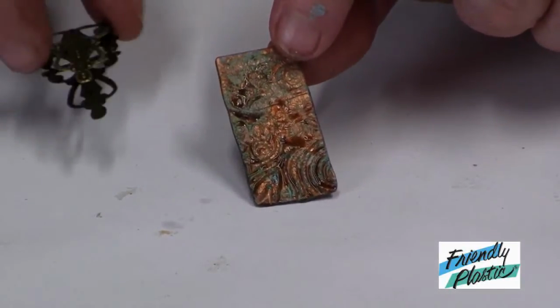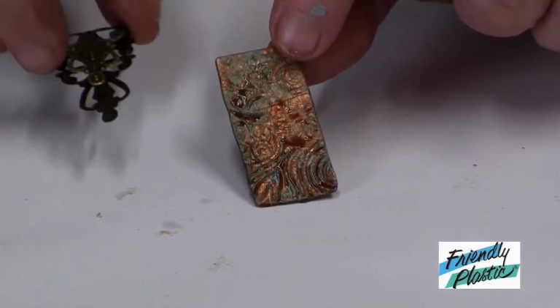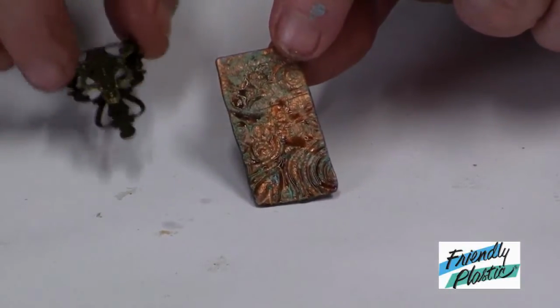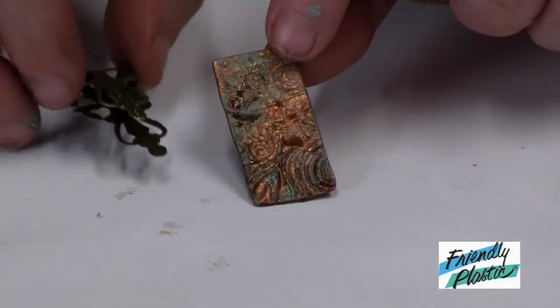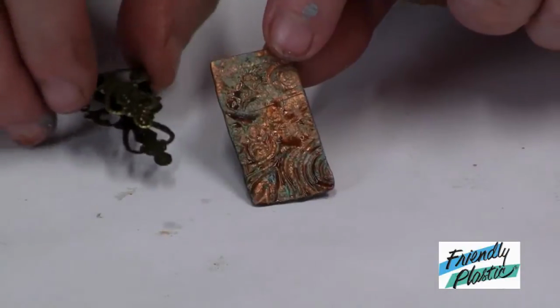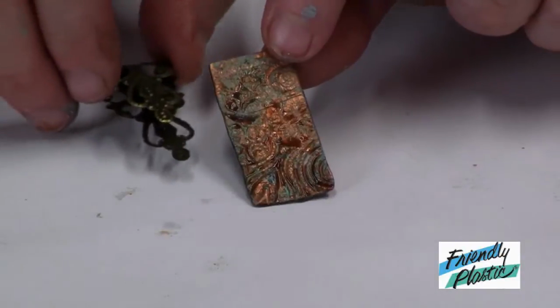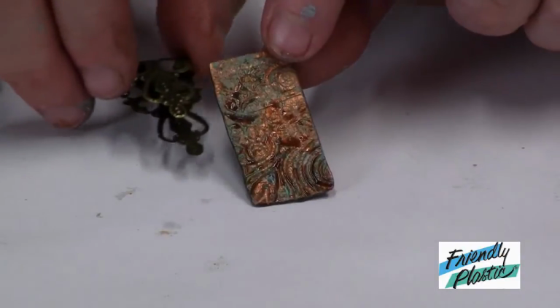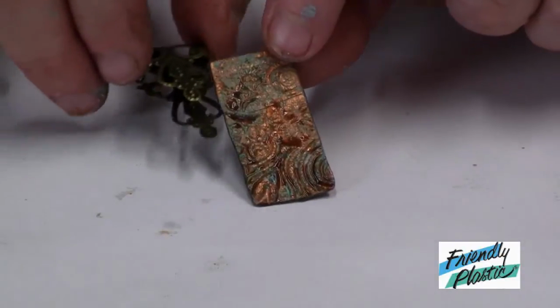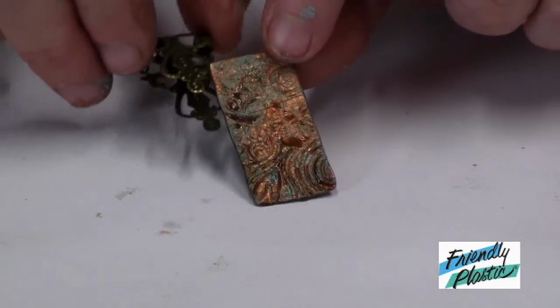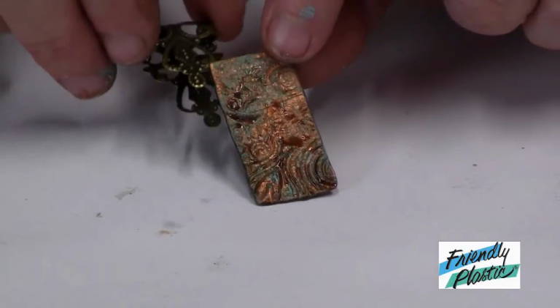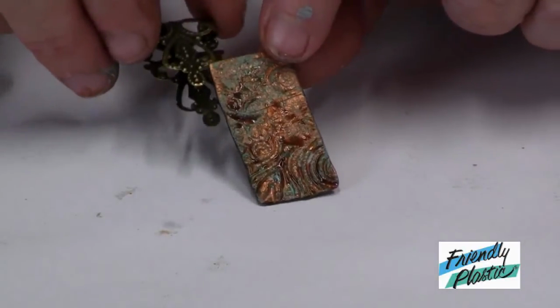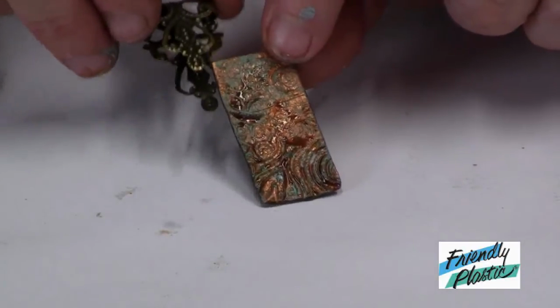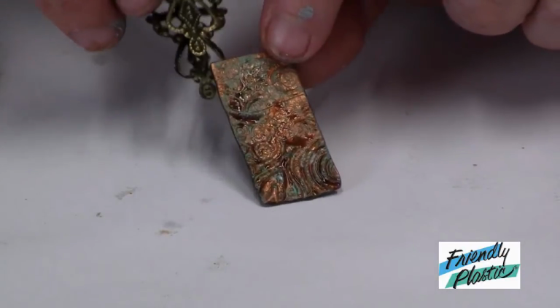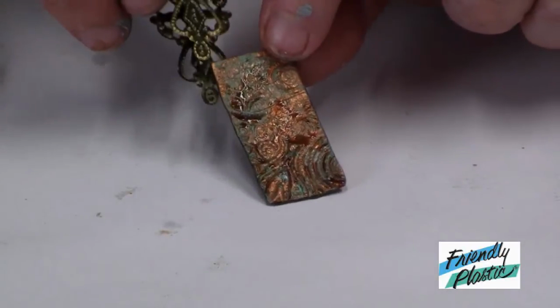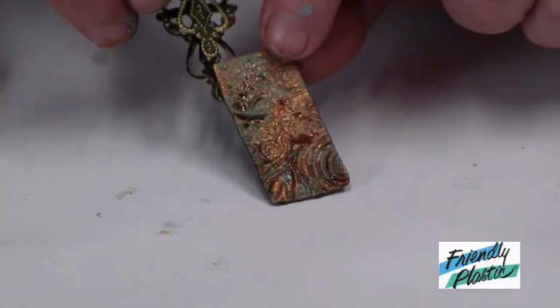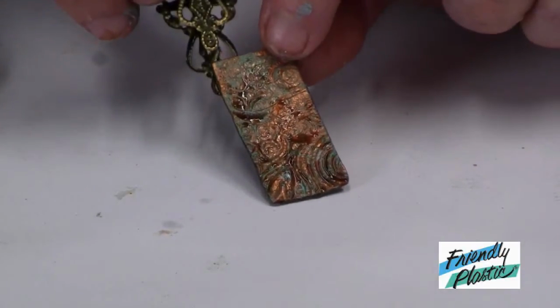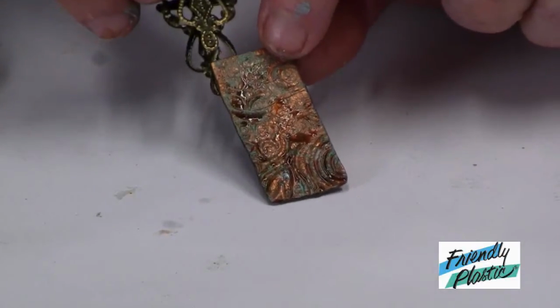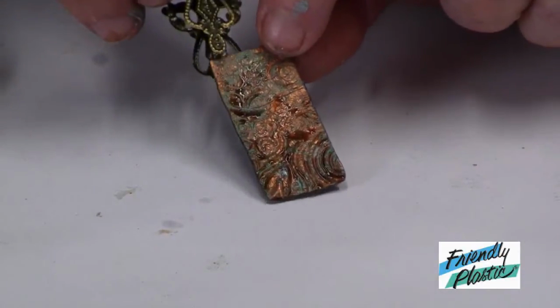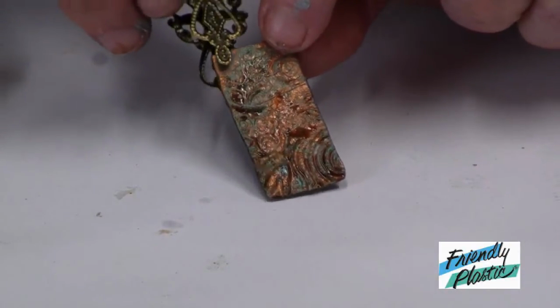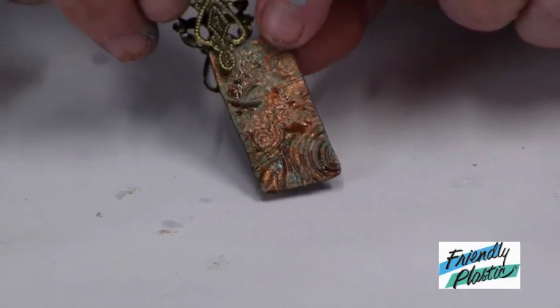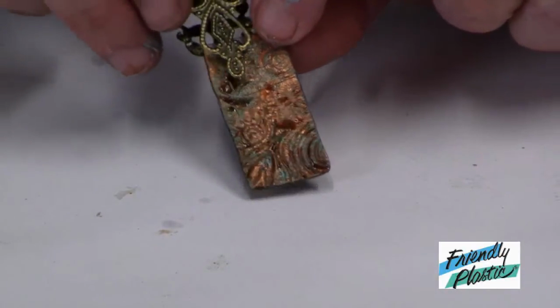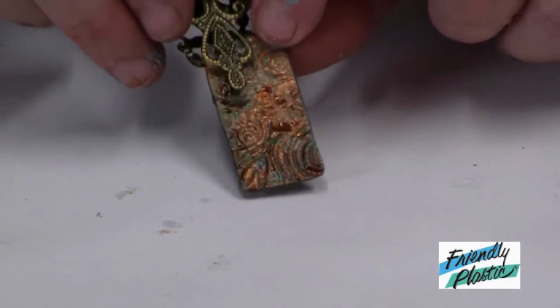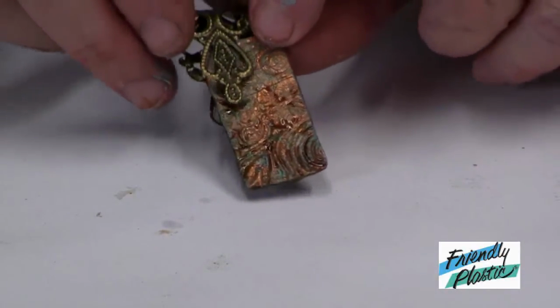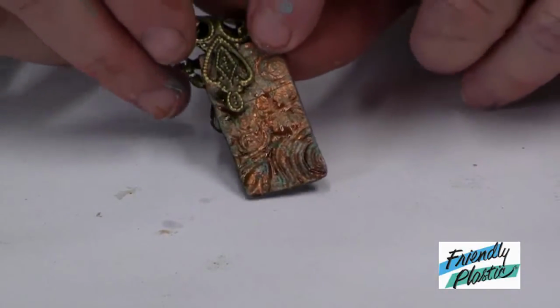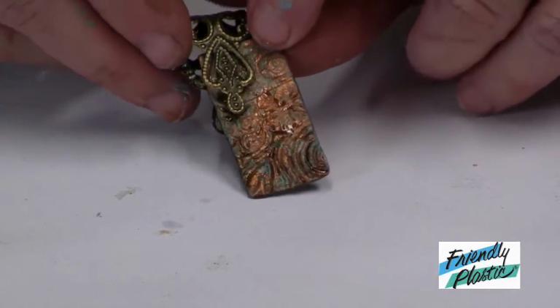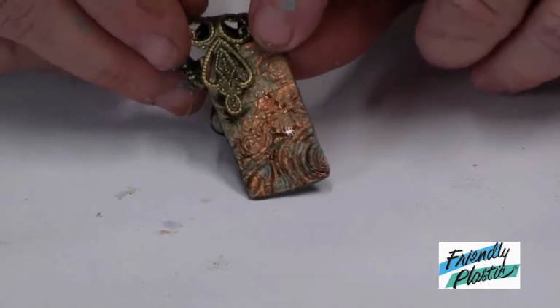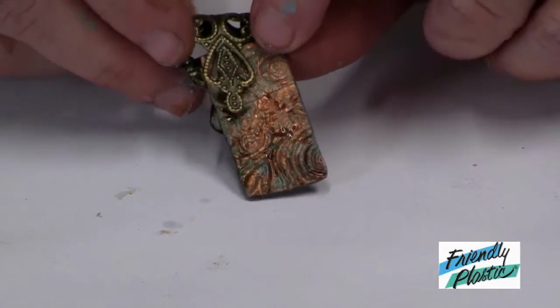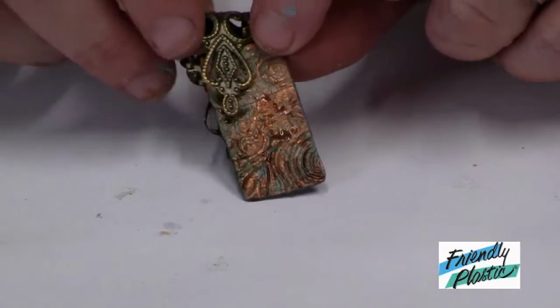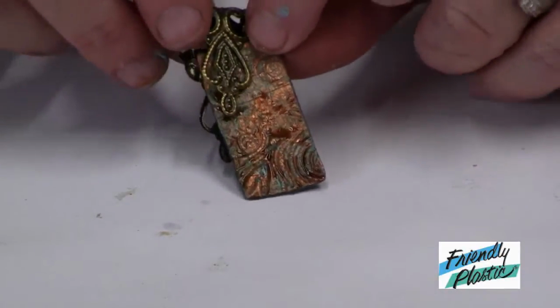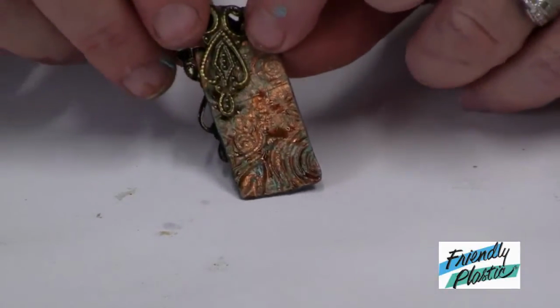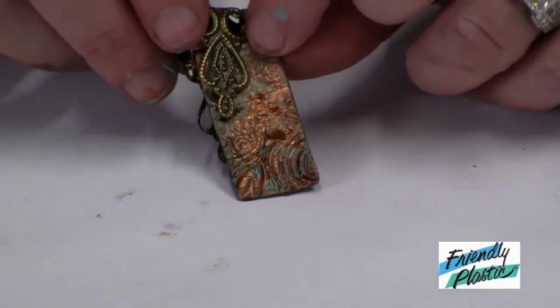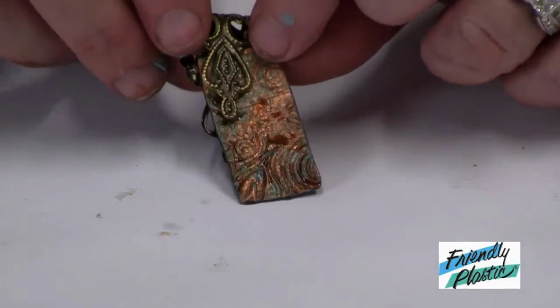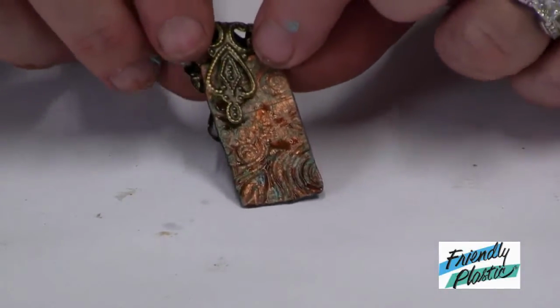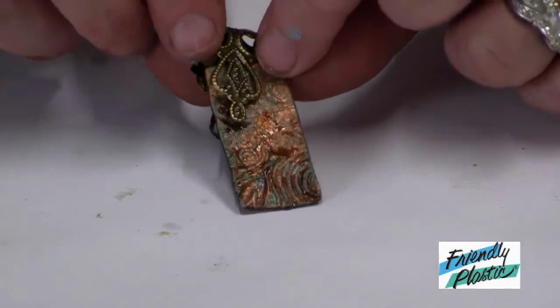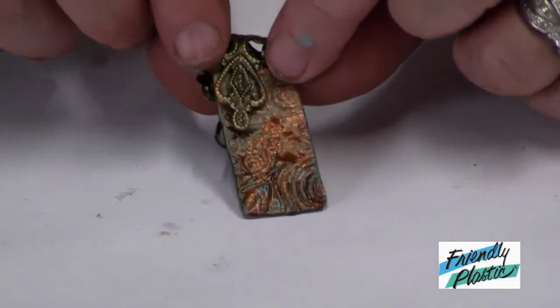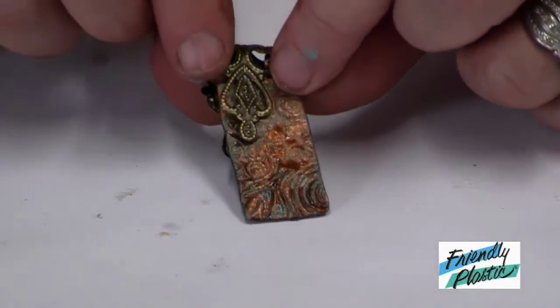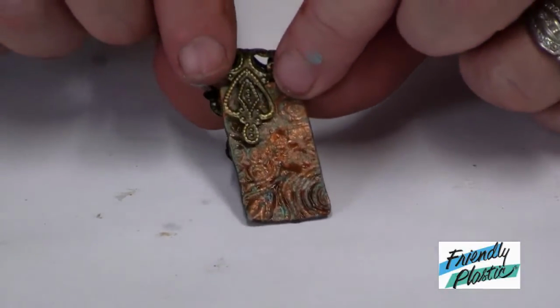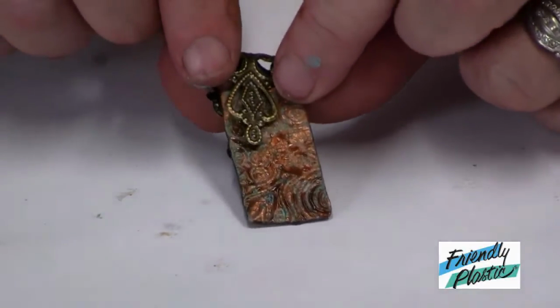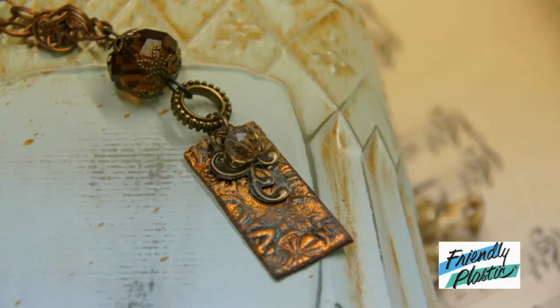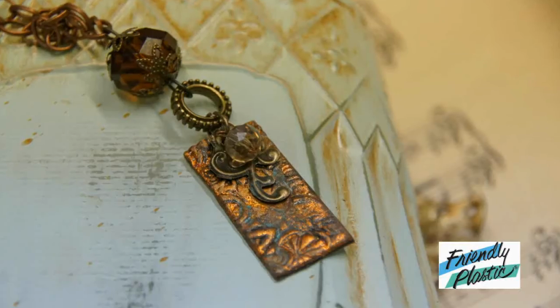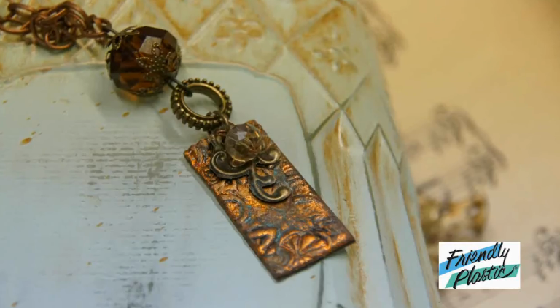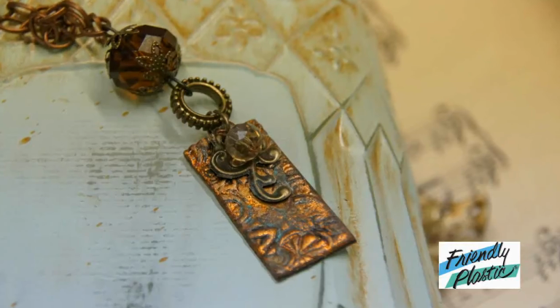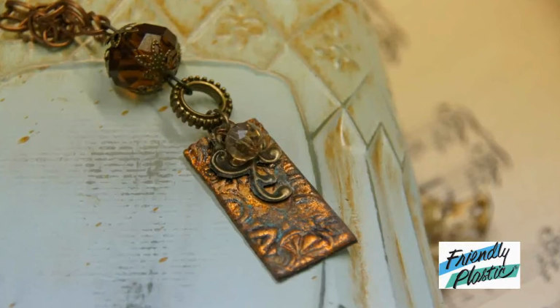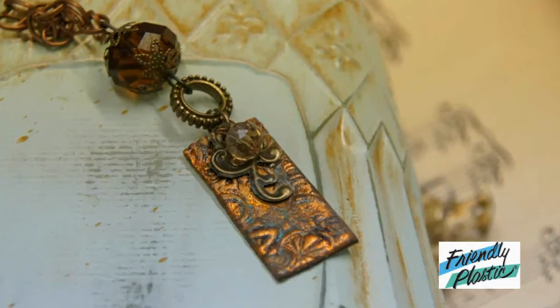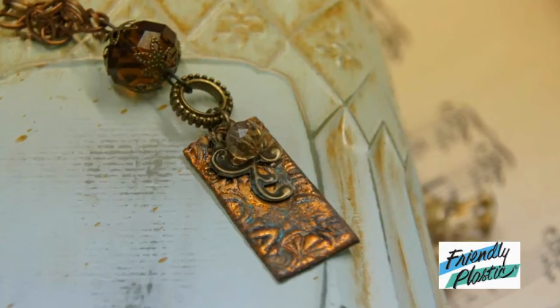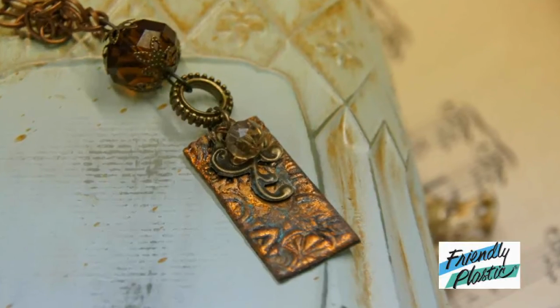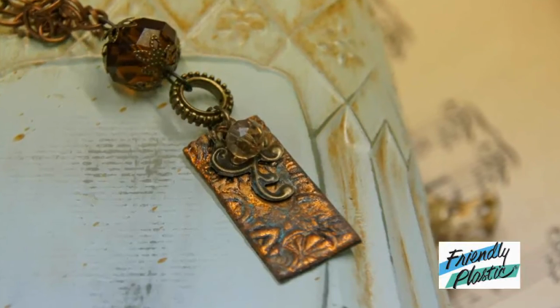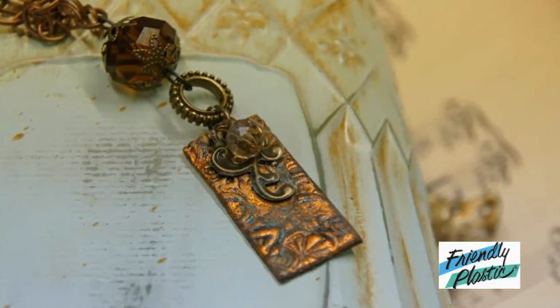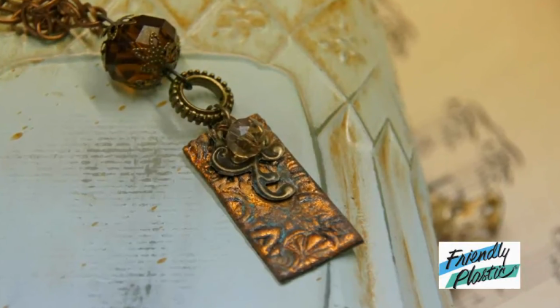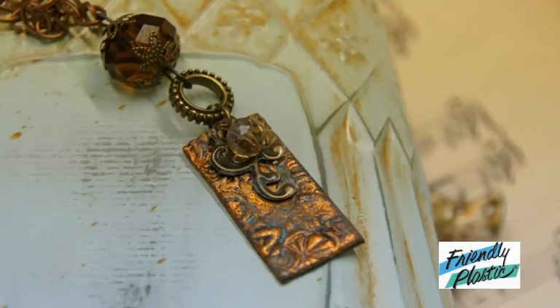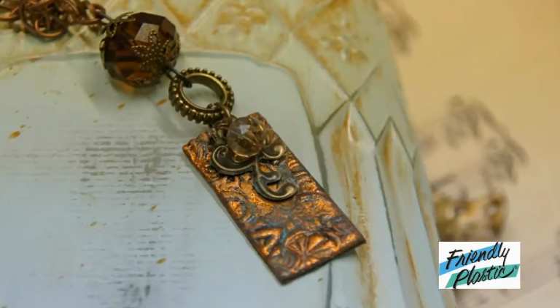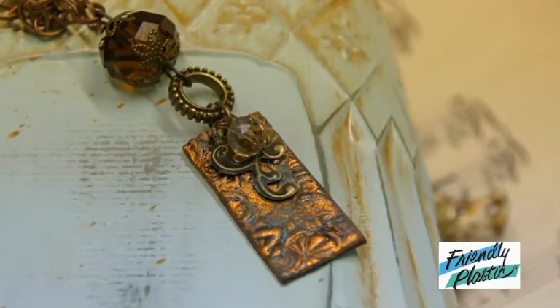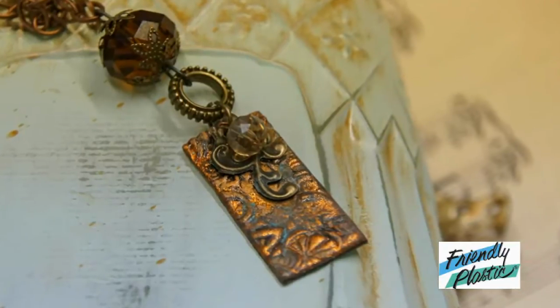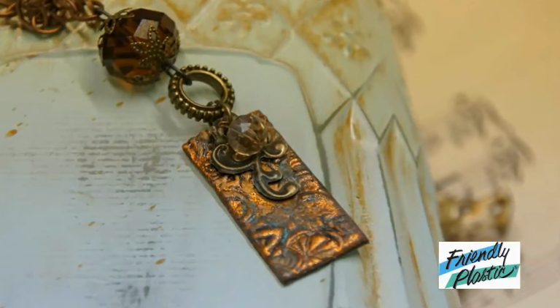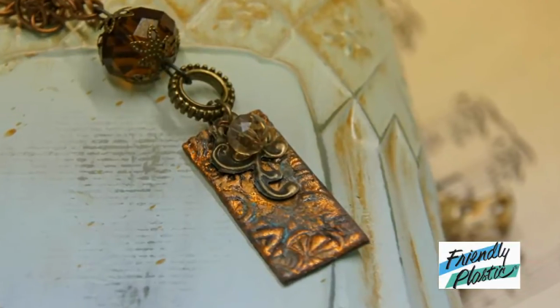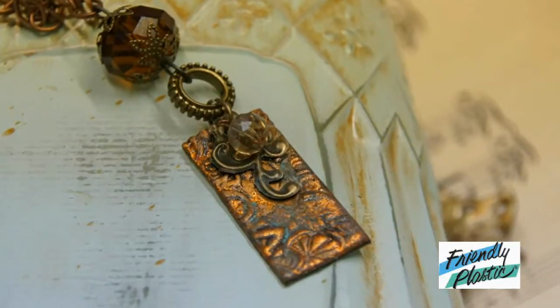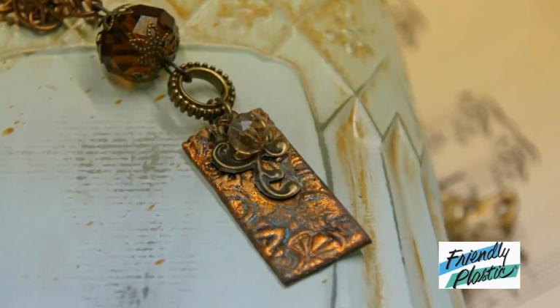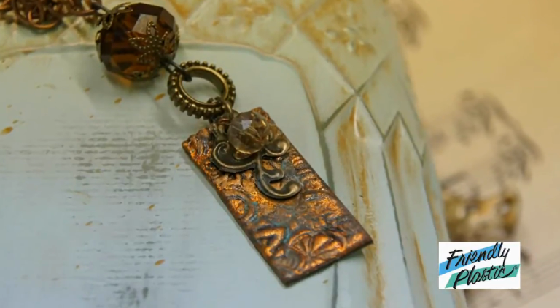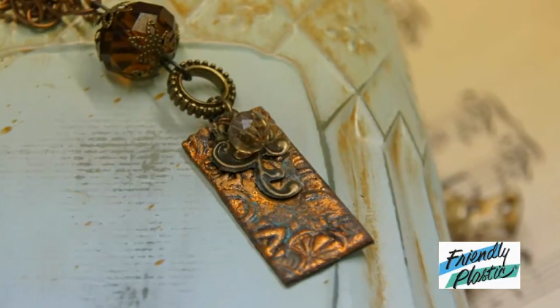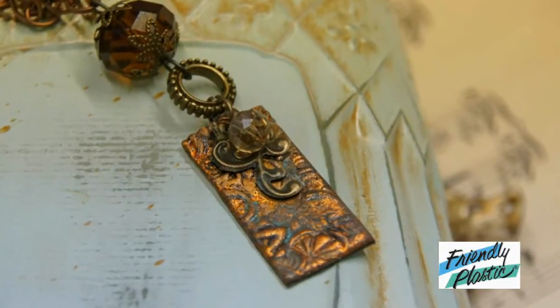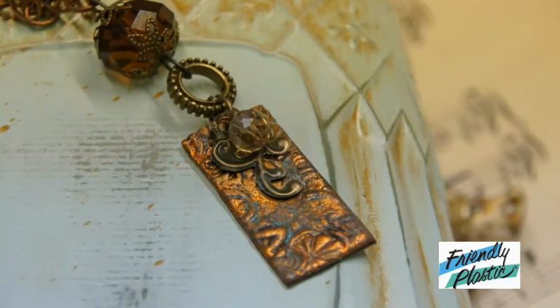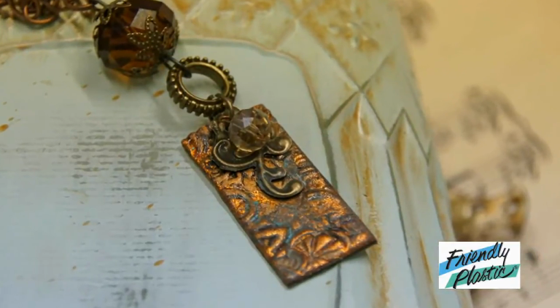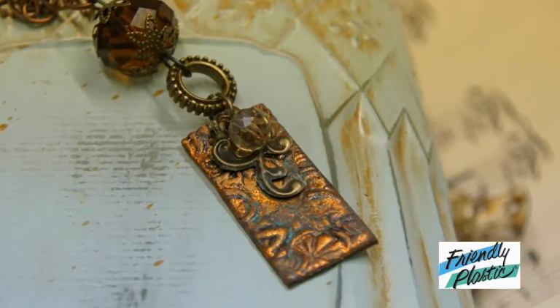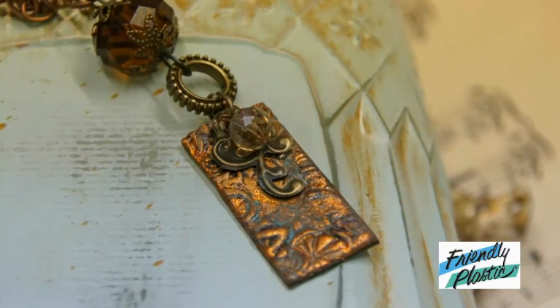I'm just going to combine that with some of my vintage finds, add a few beads, and my pendant is complete.